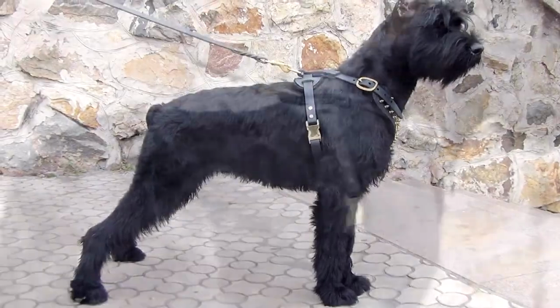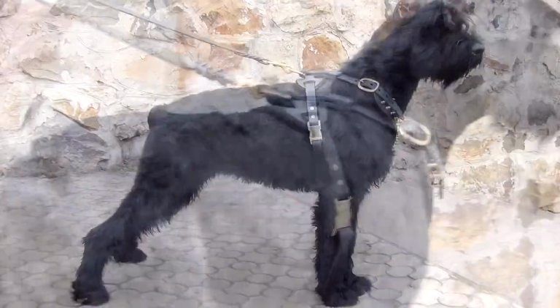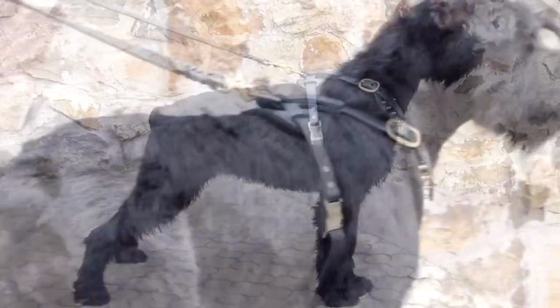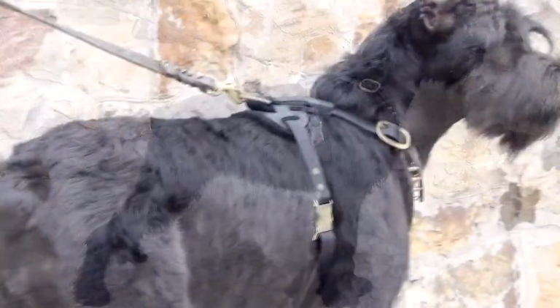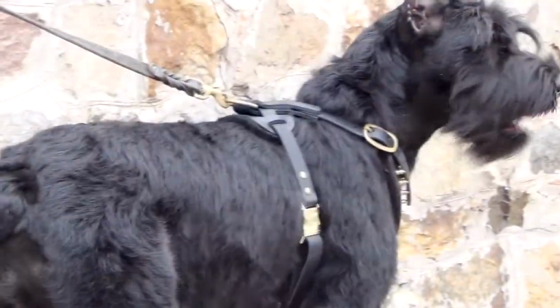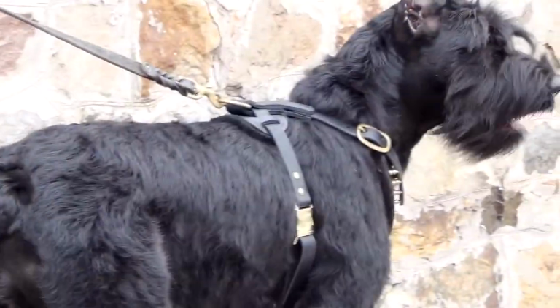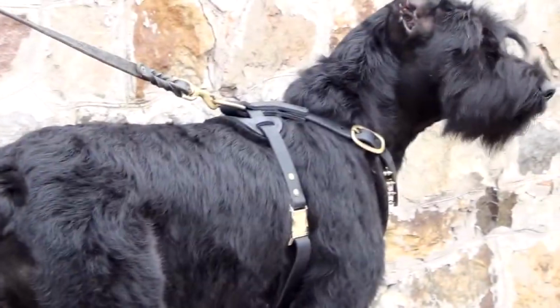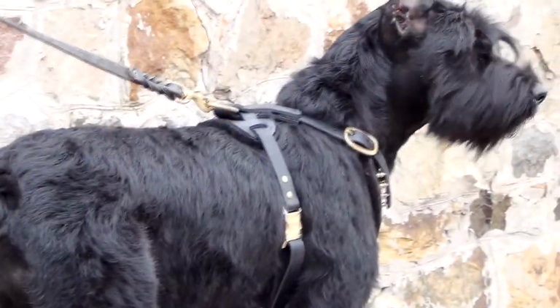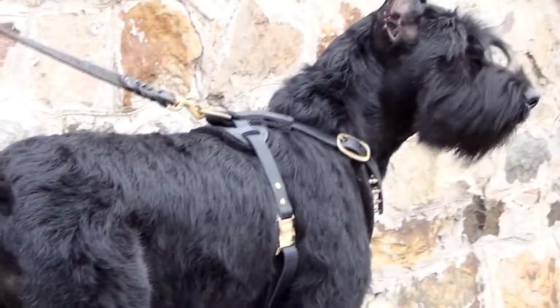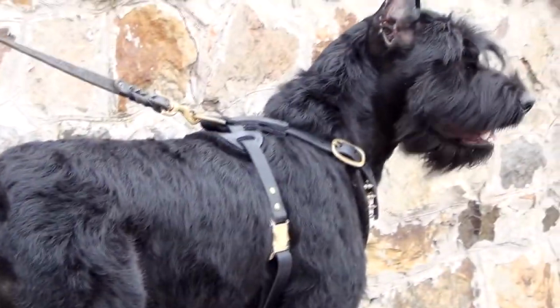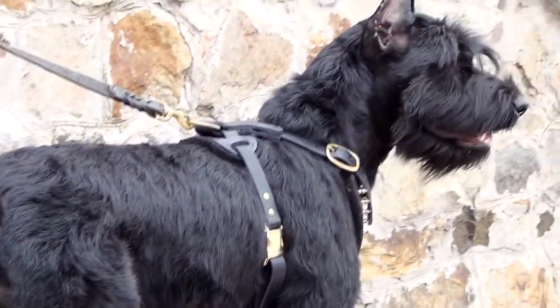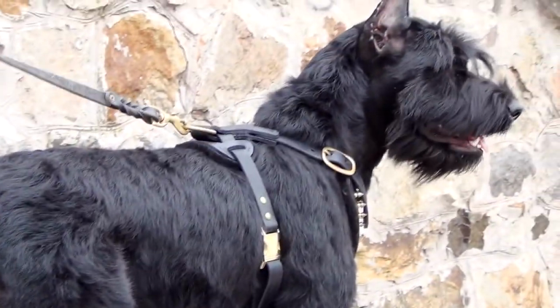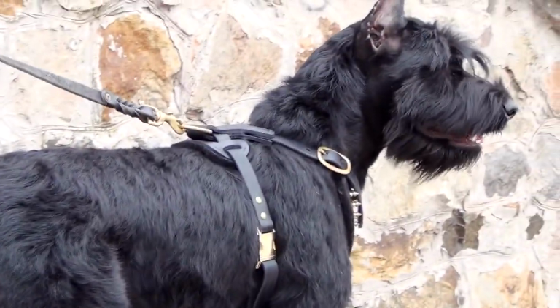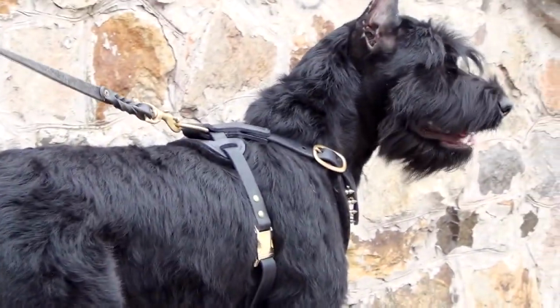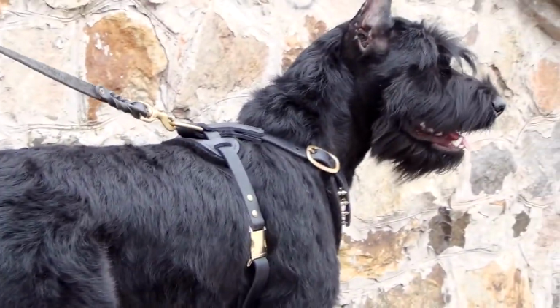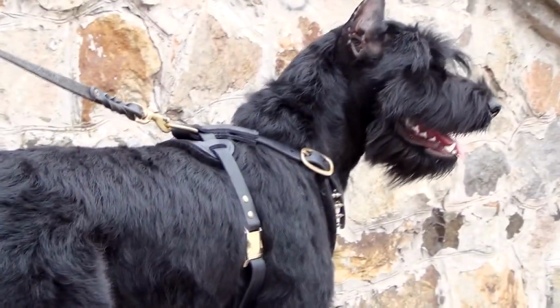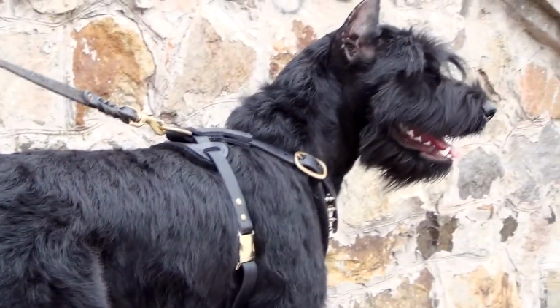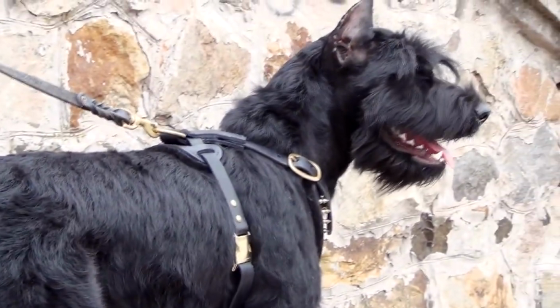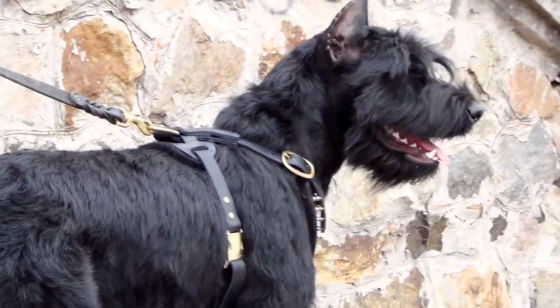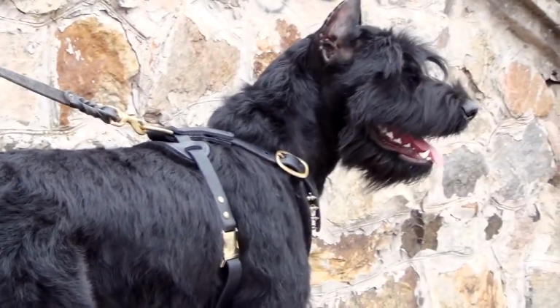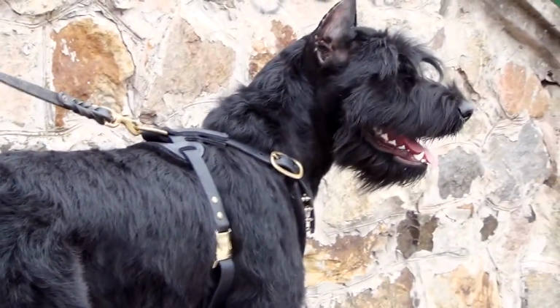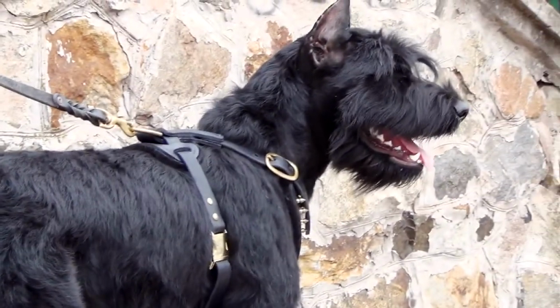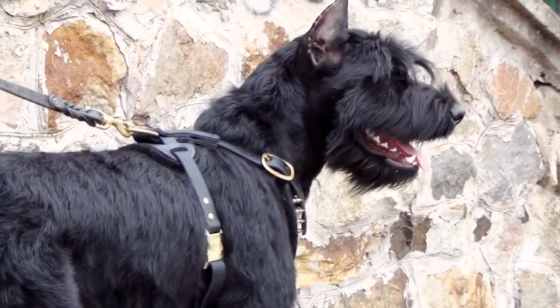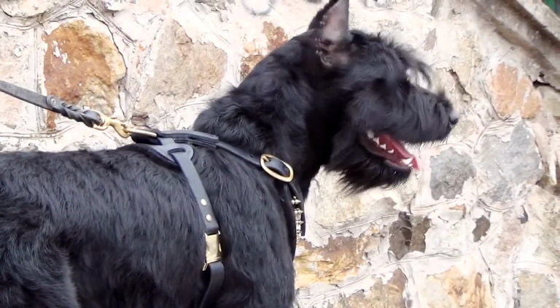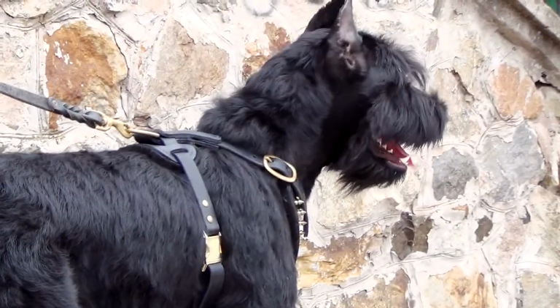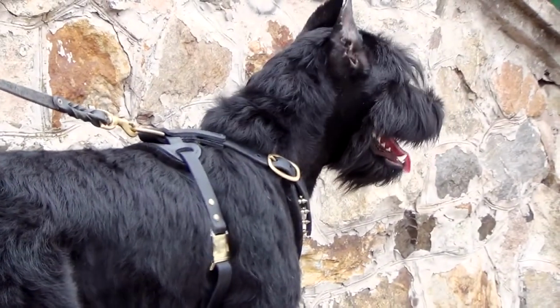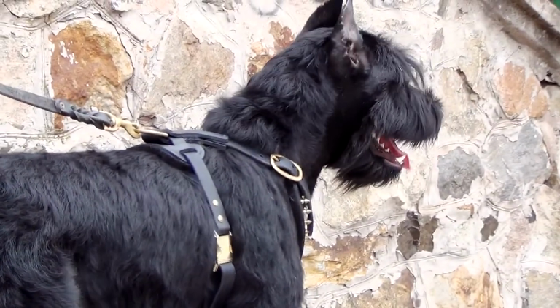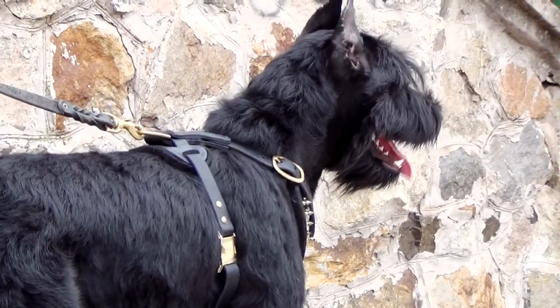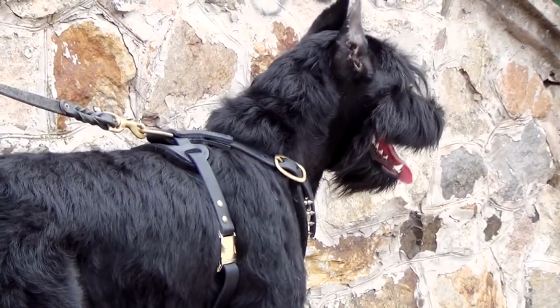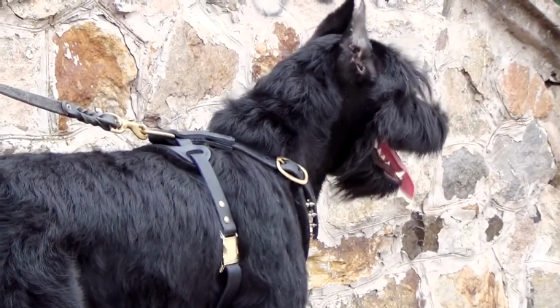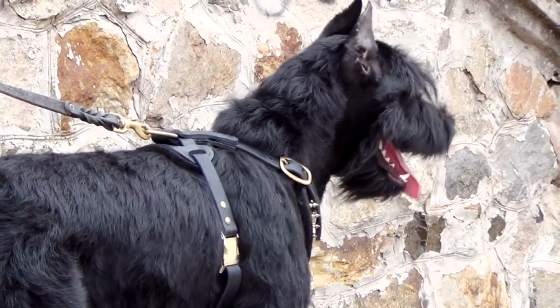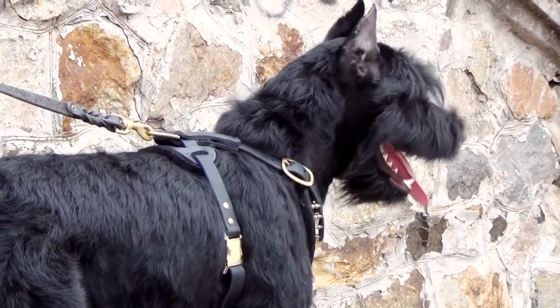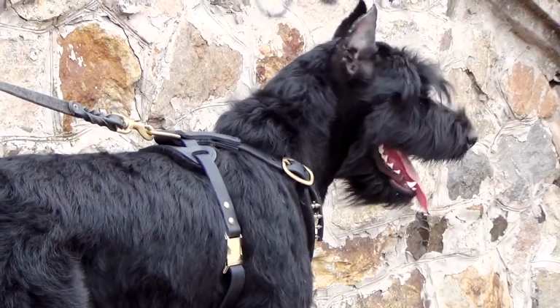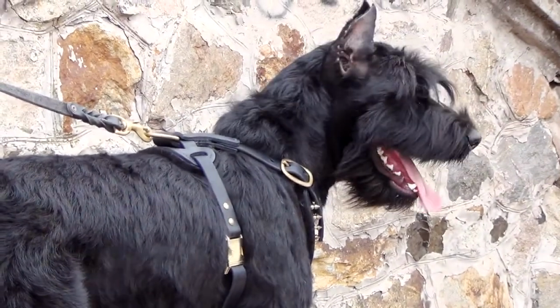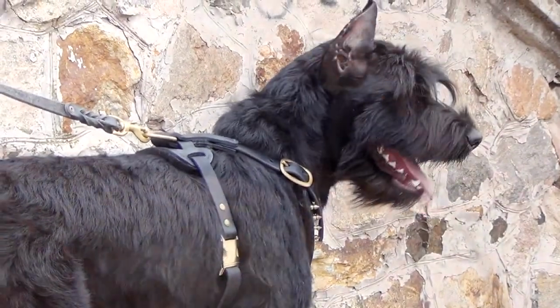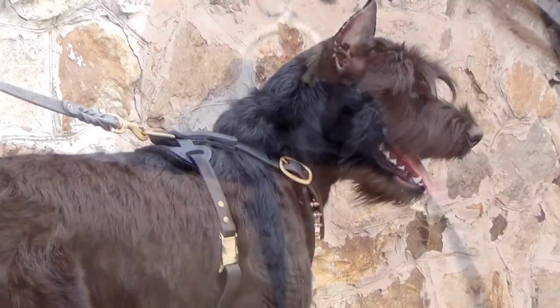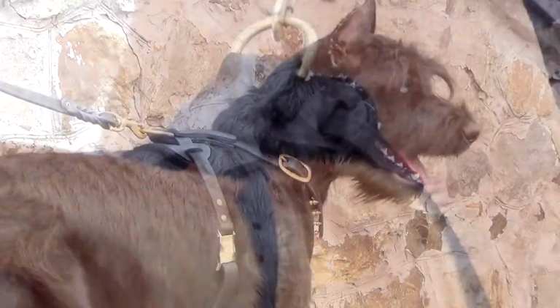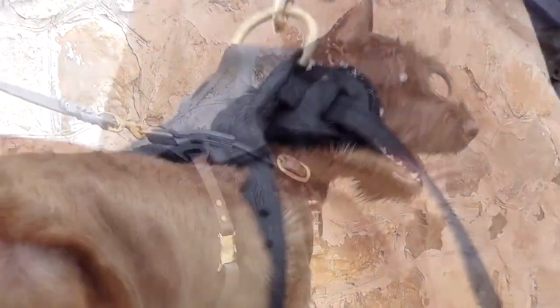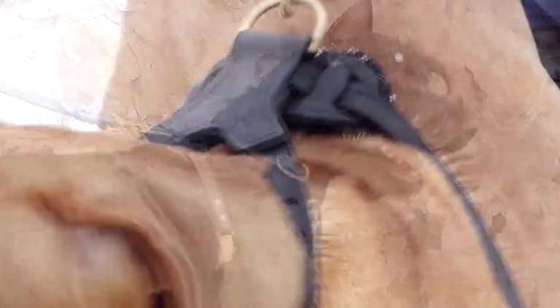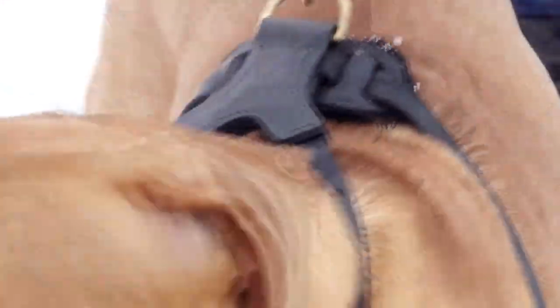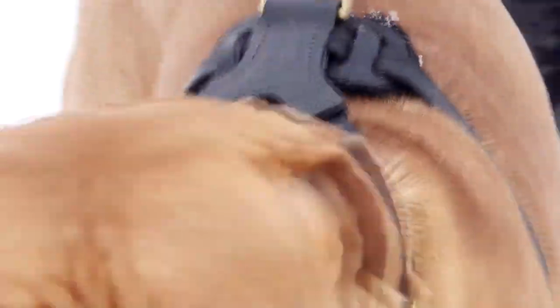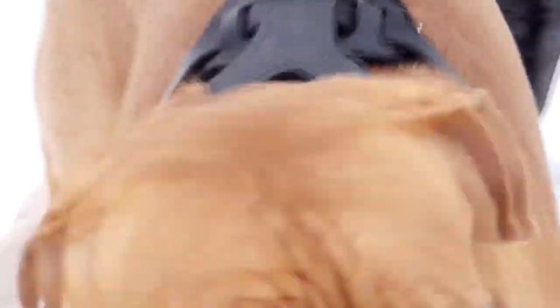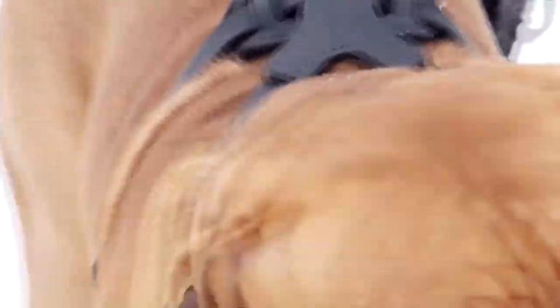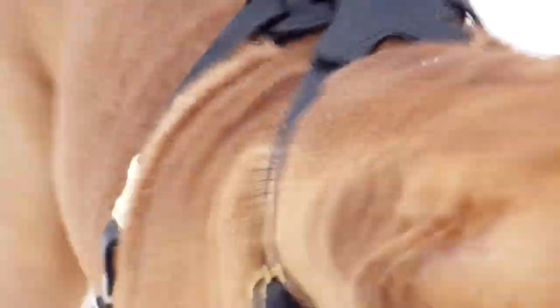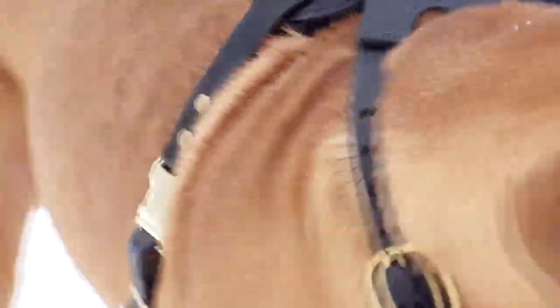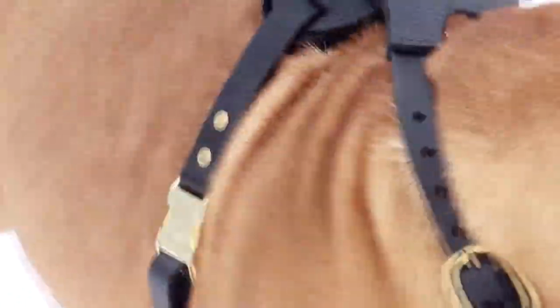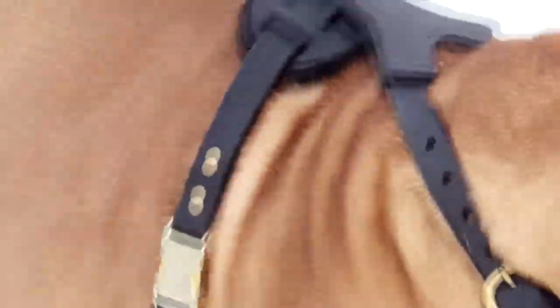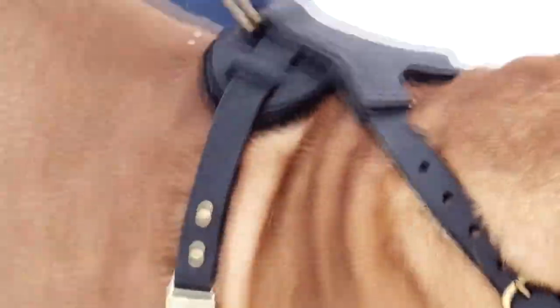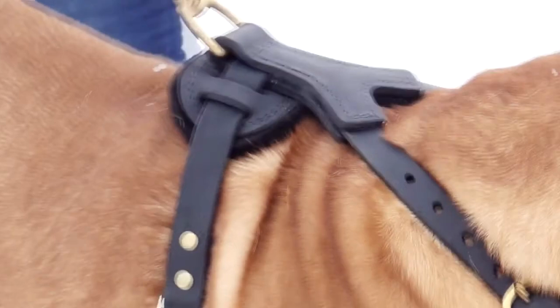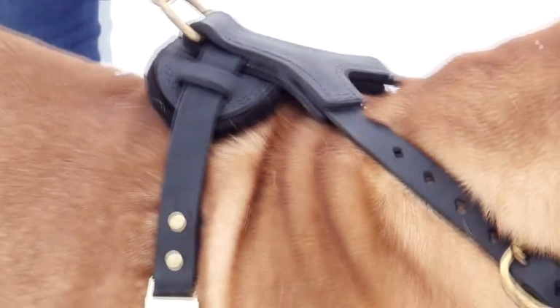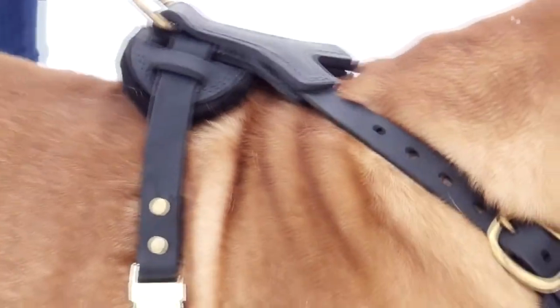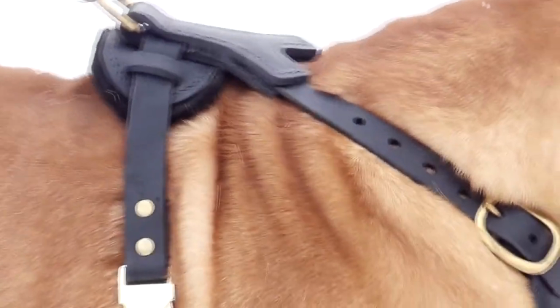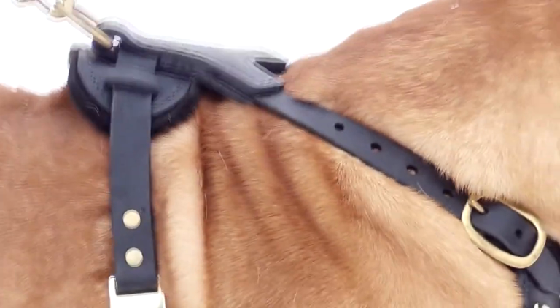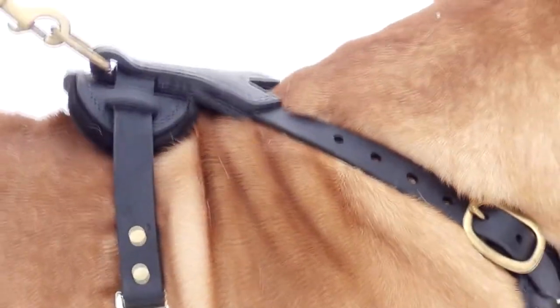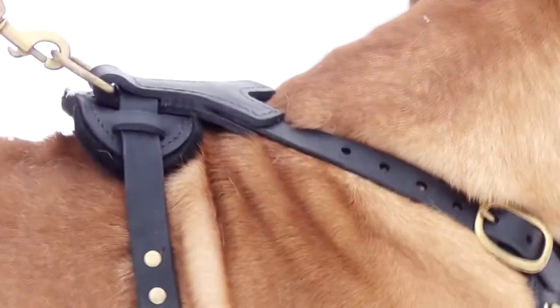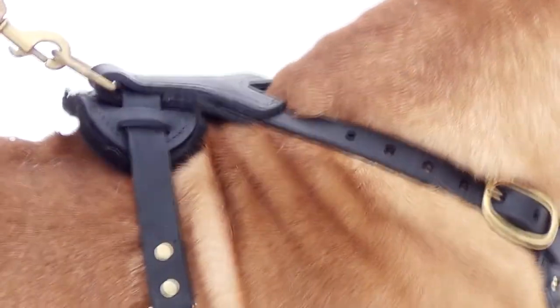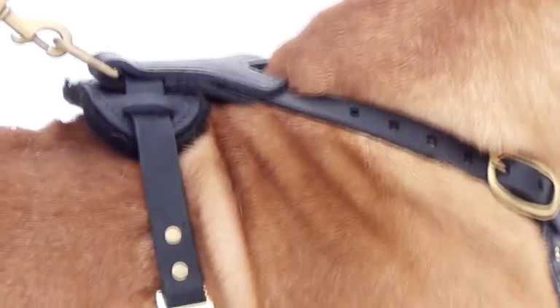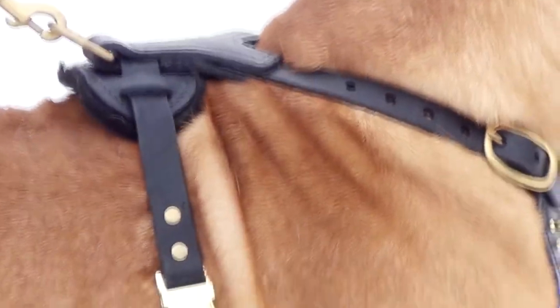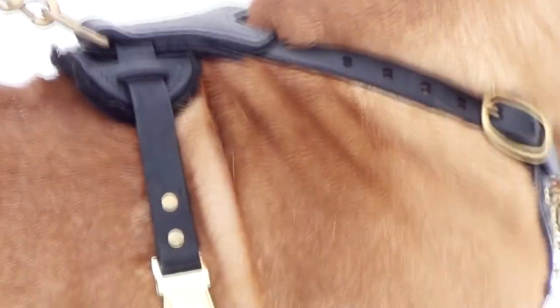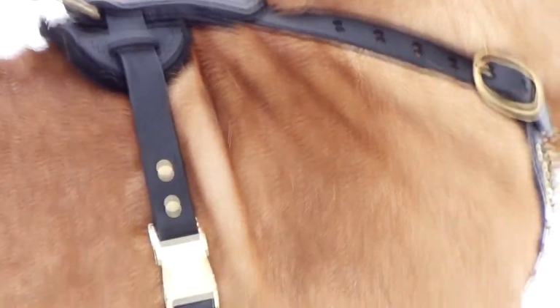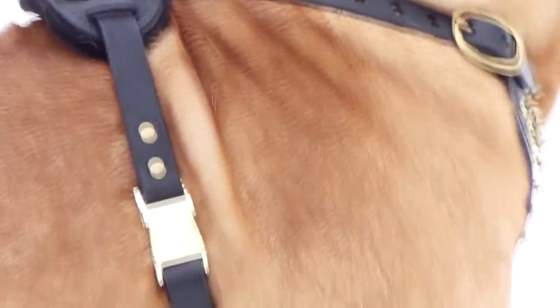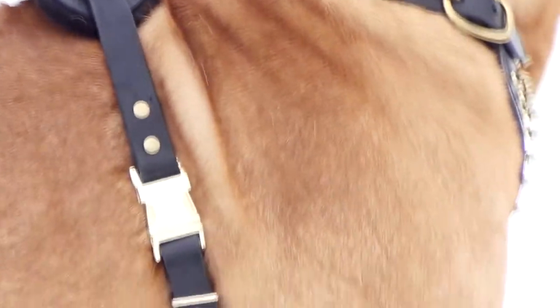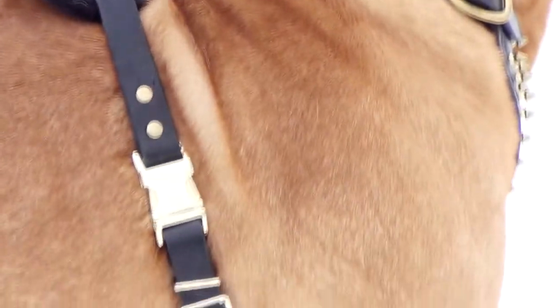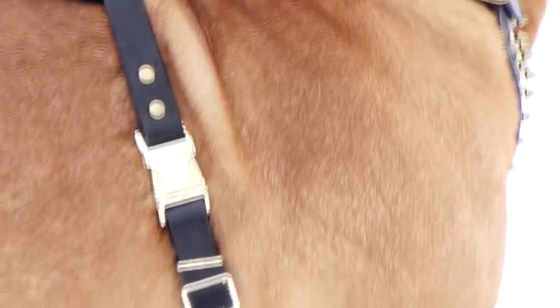There is a durable quick release buckle on the side. All the hardware is made of durable solid brass.